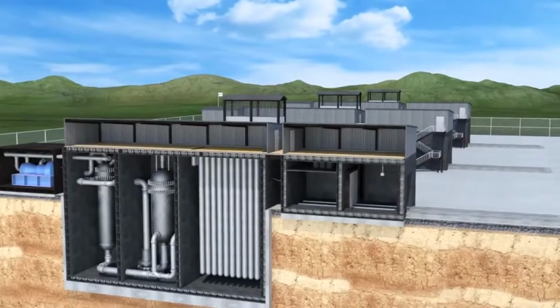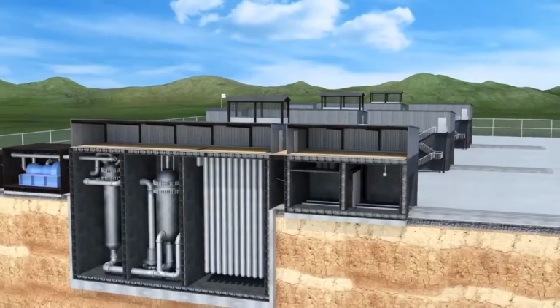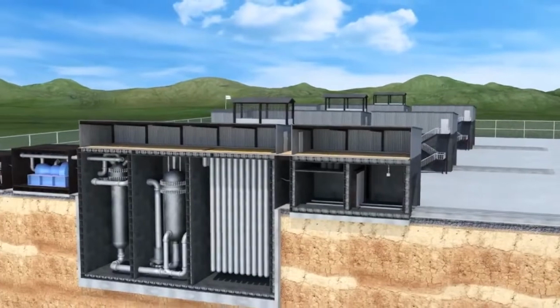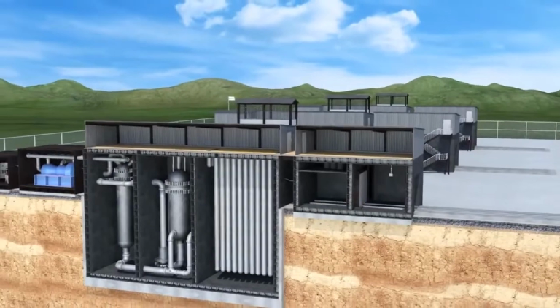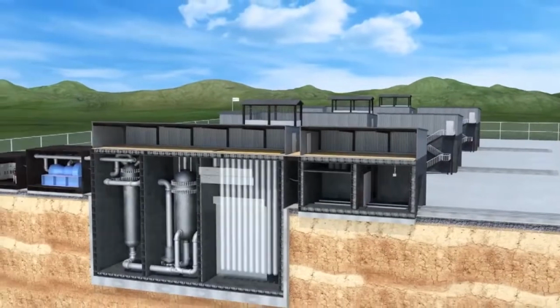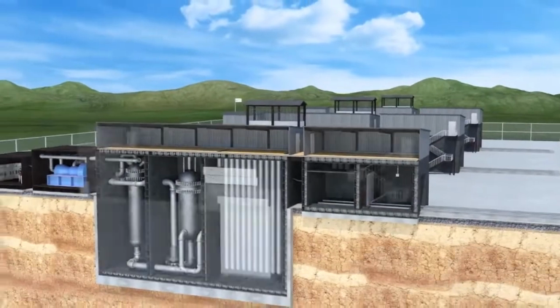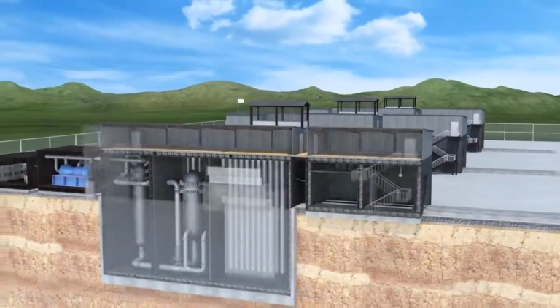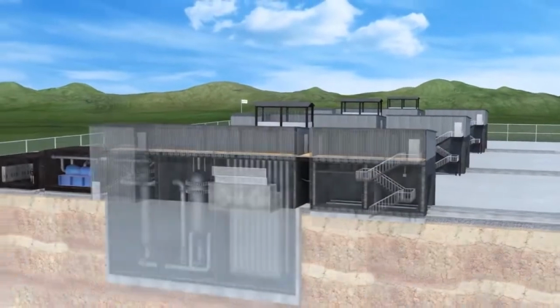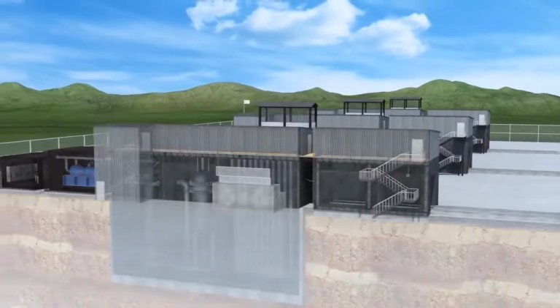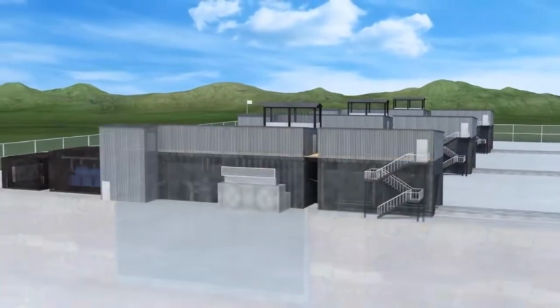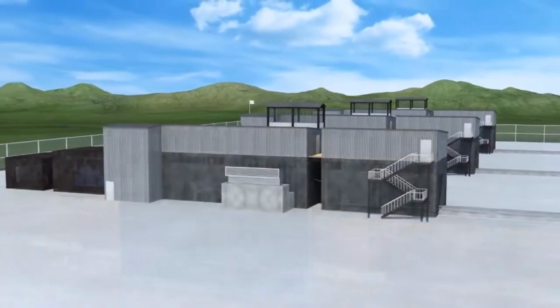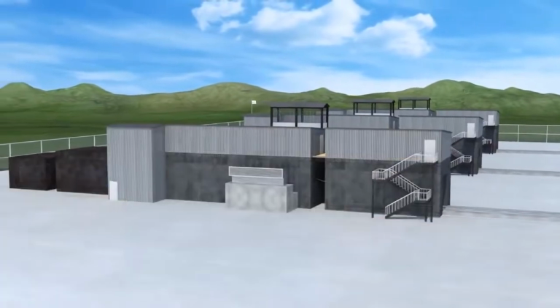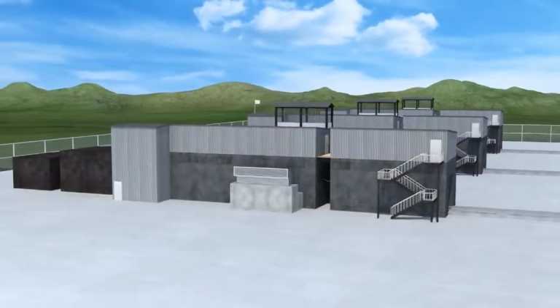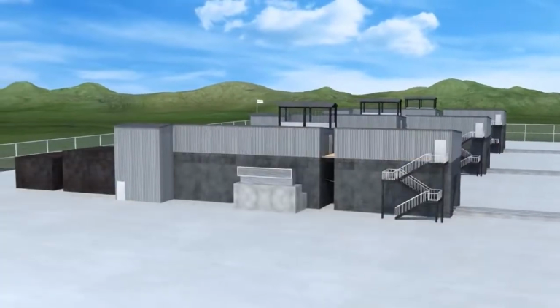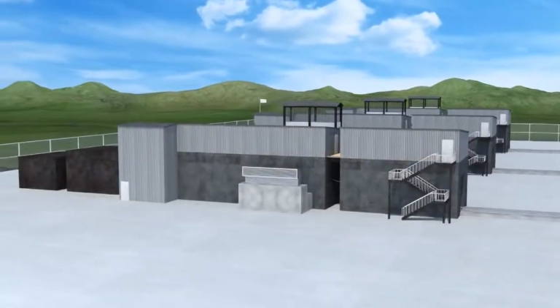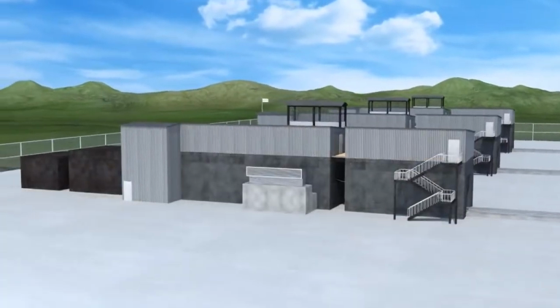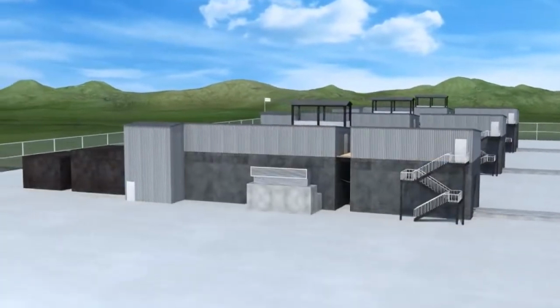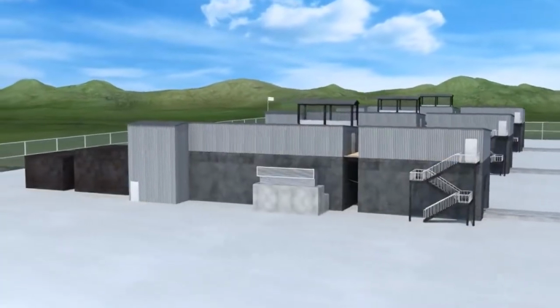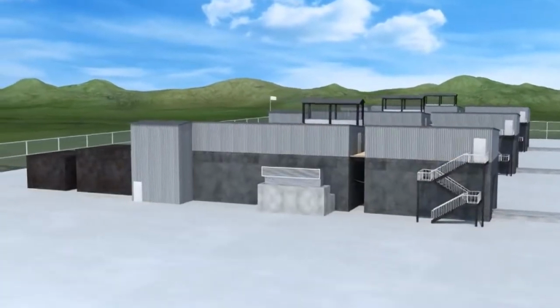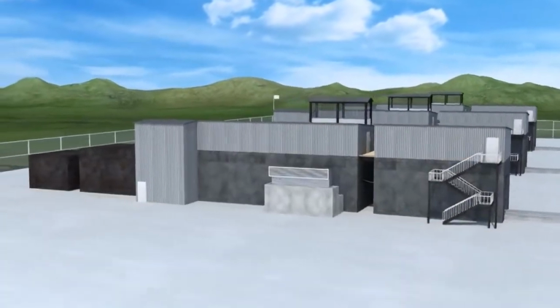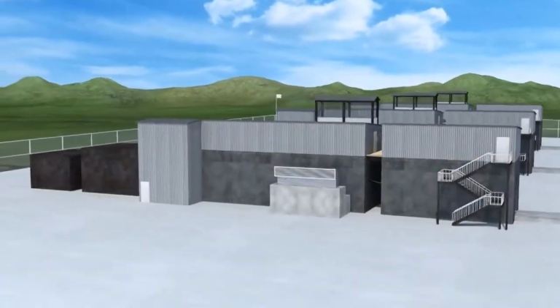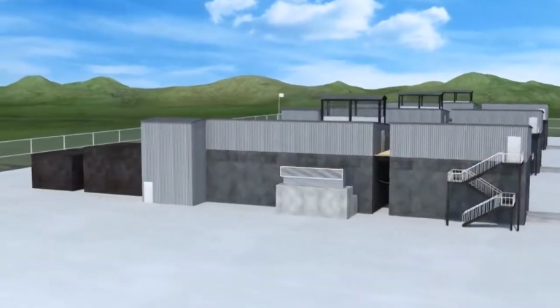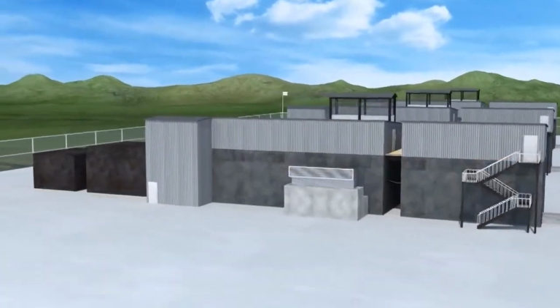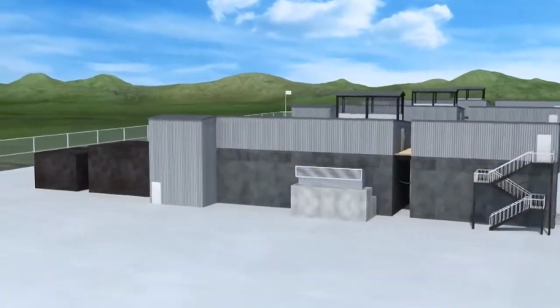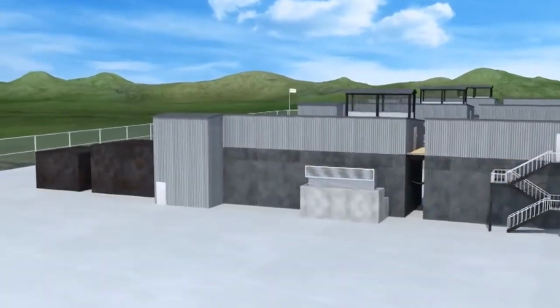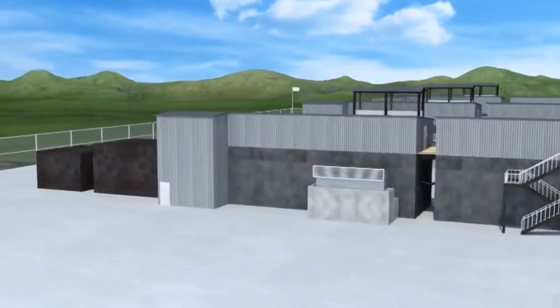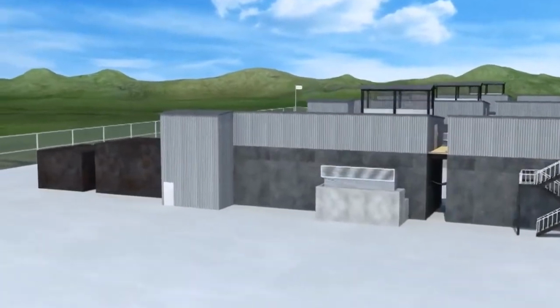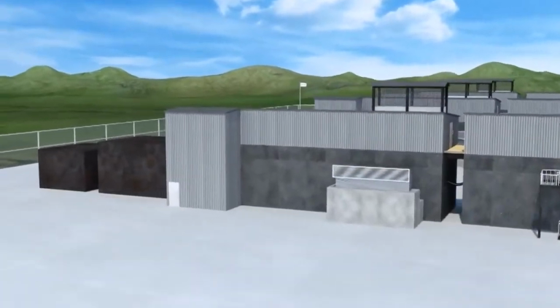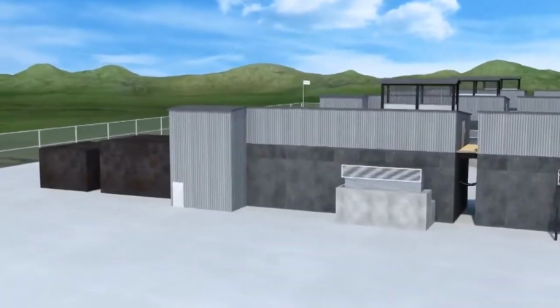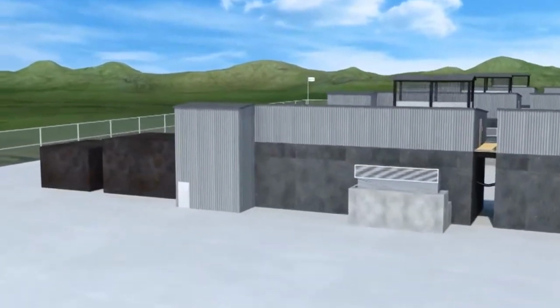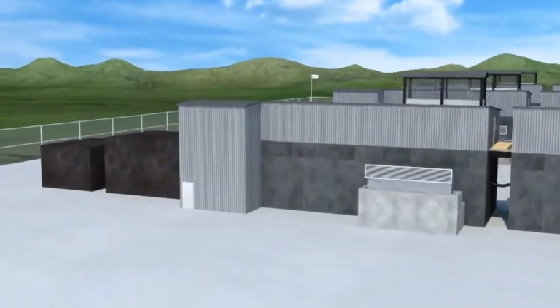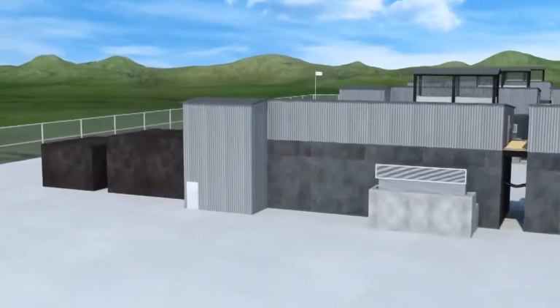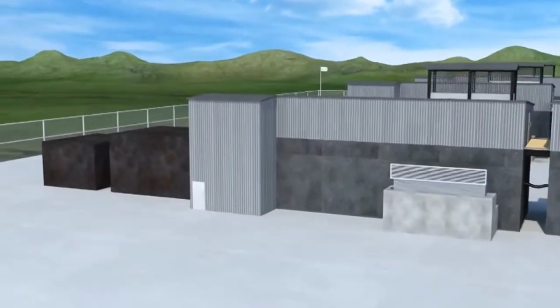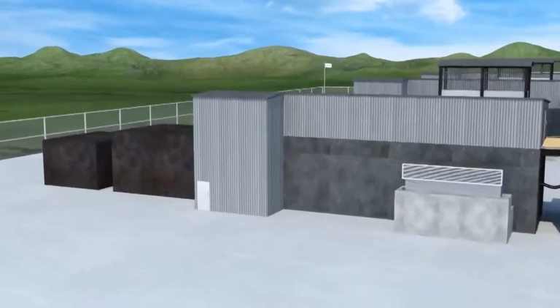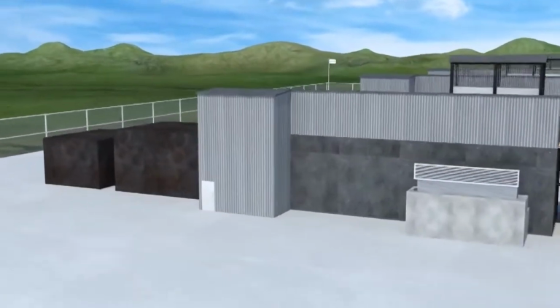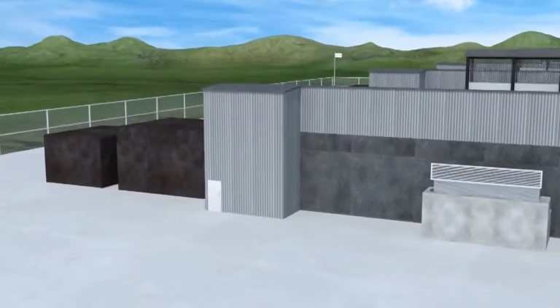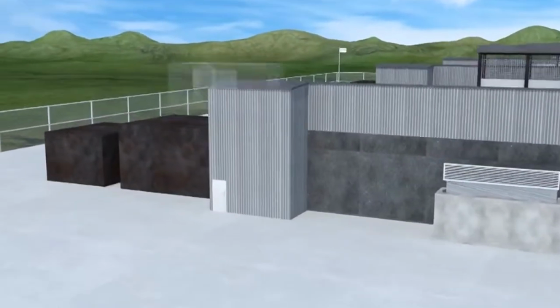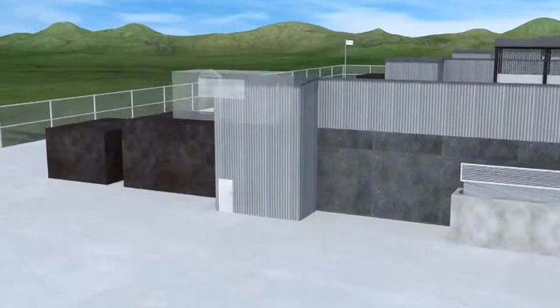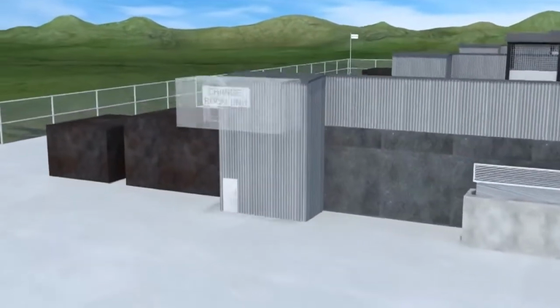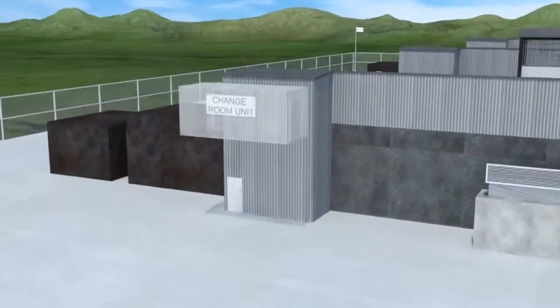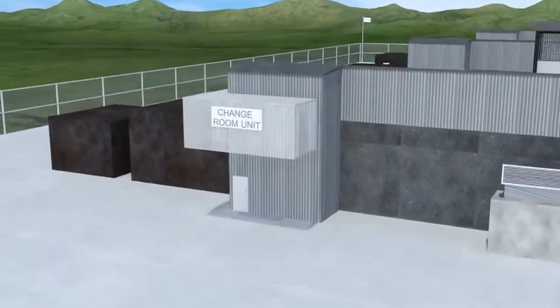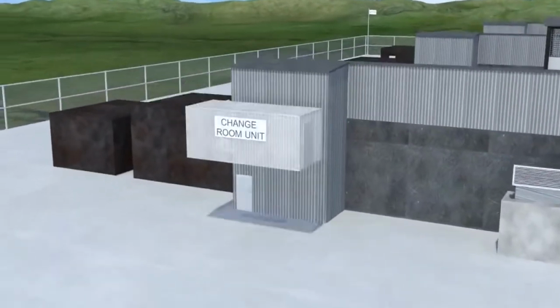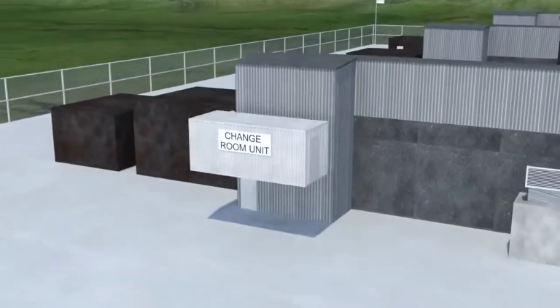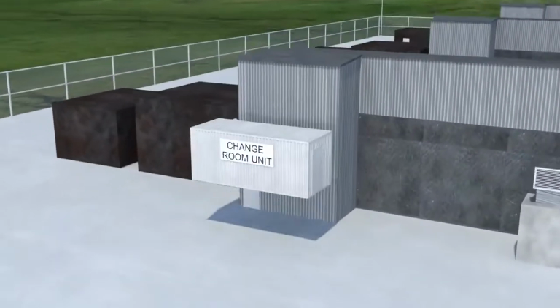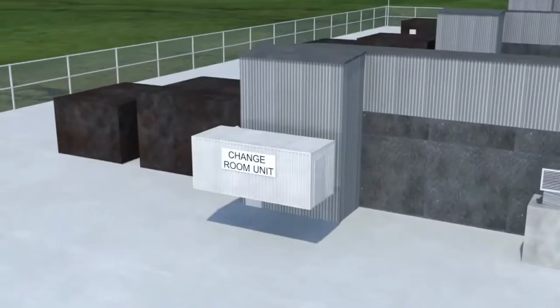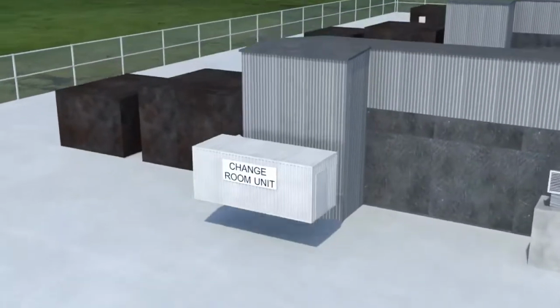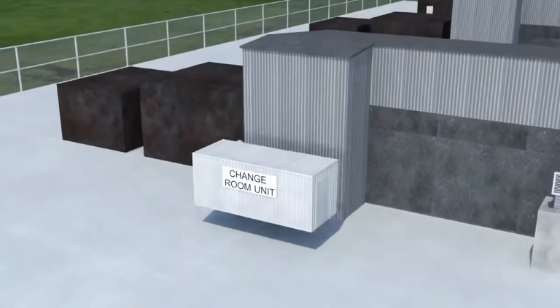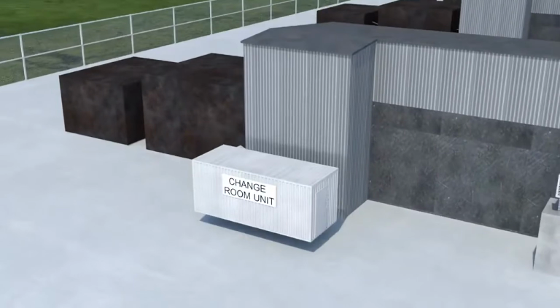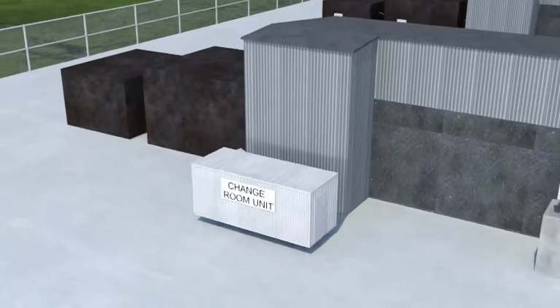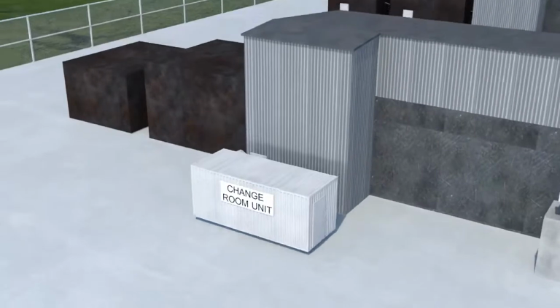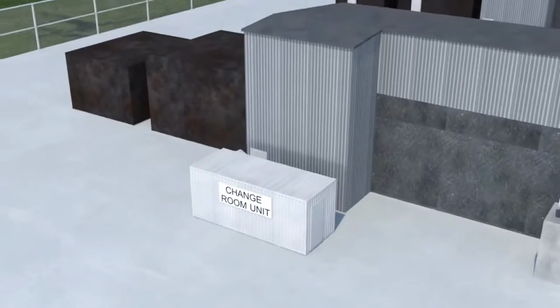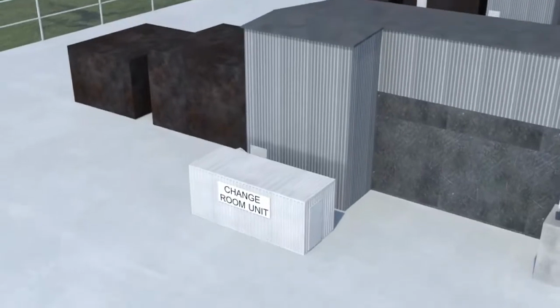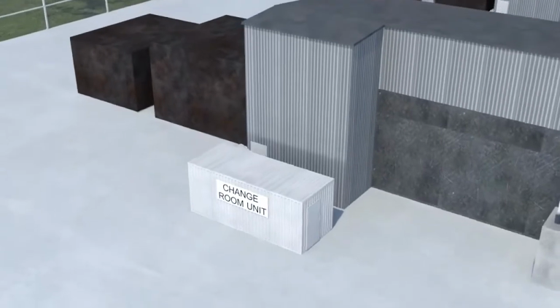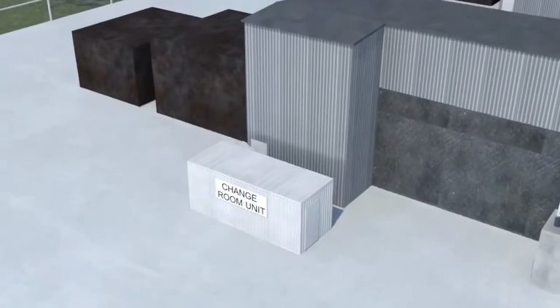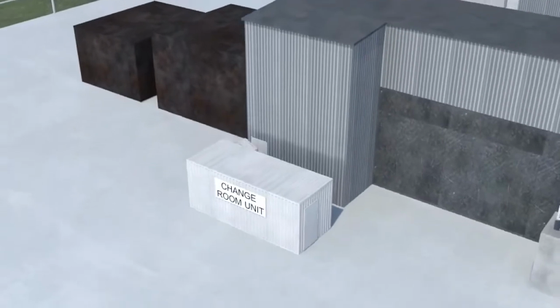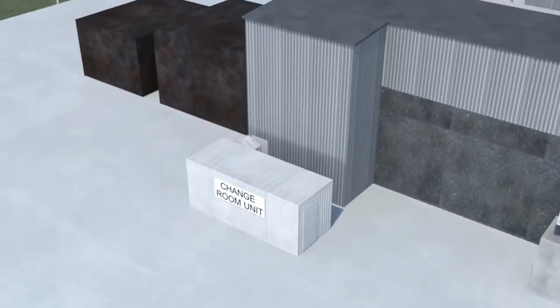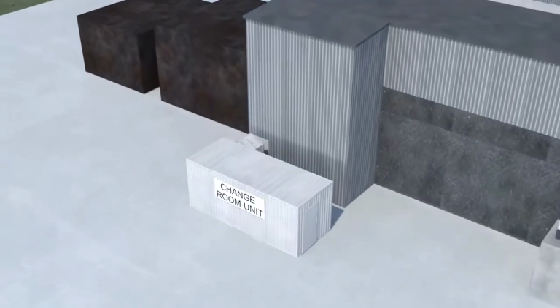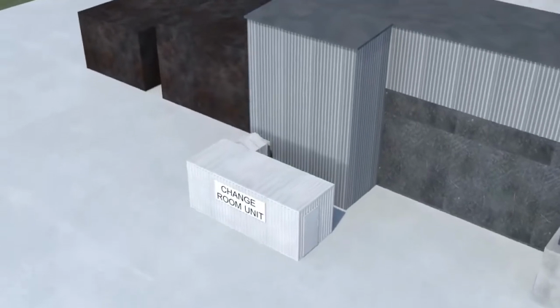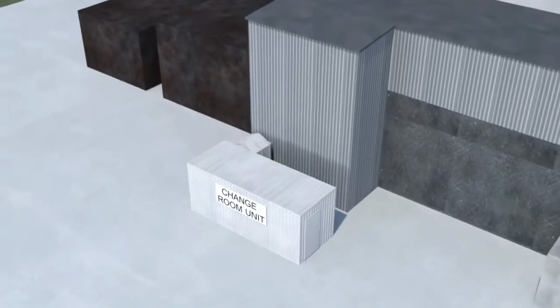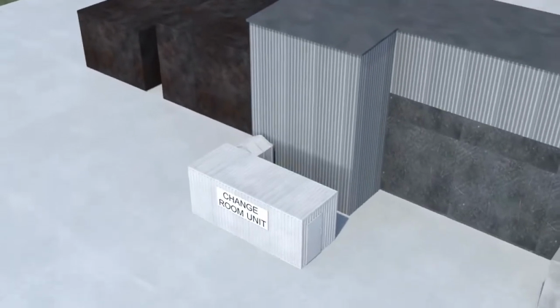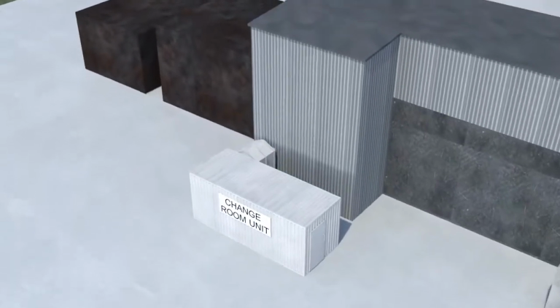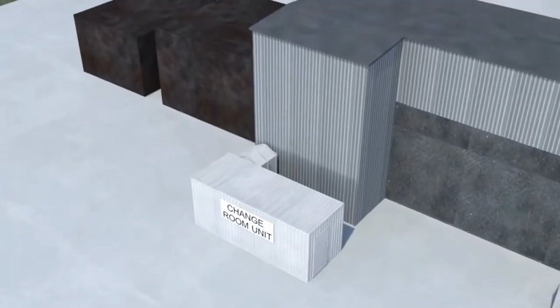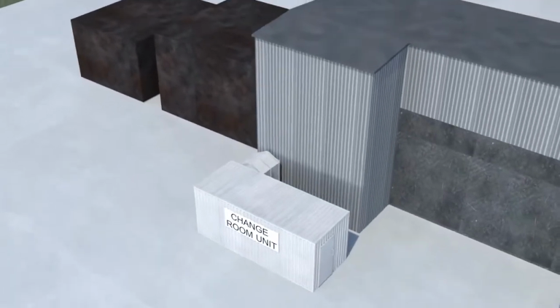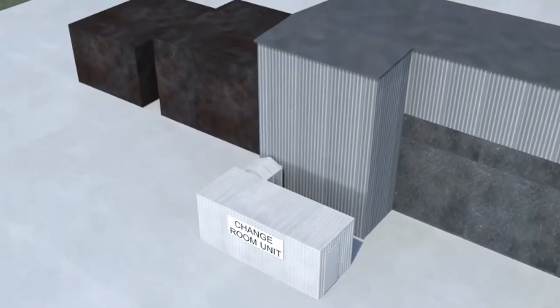Refuelling takes place every five years when the plant is shut down, cooled and depressurised.